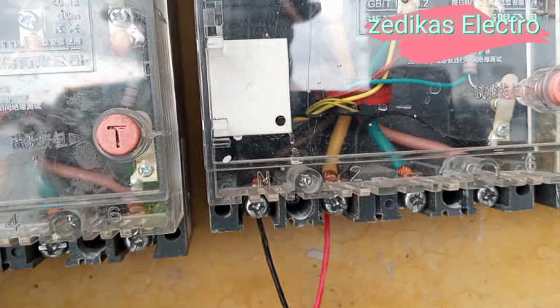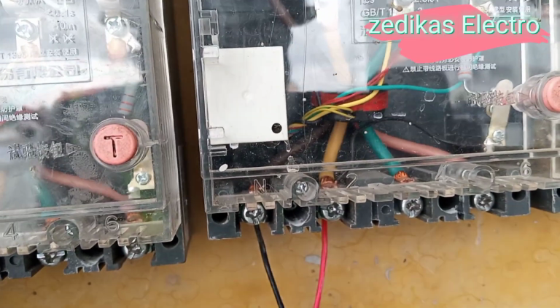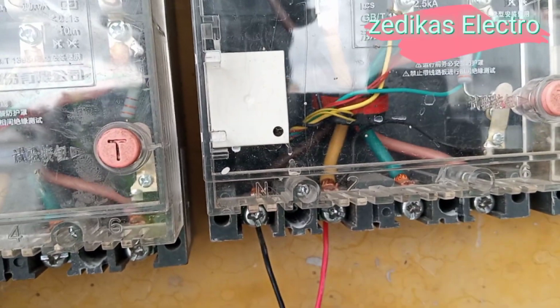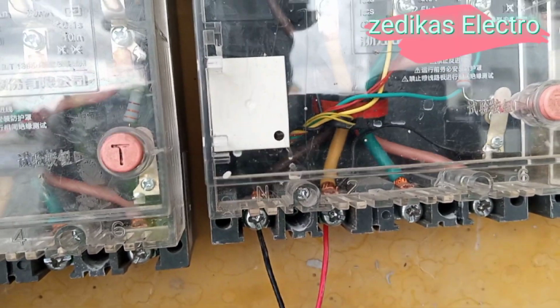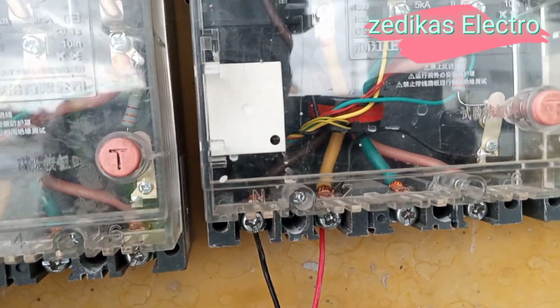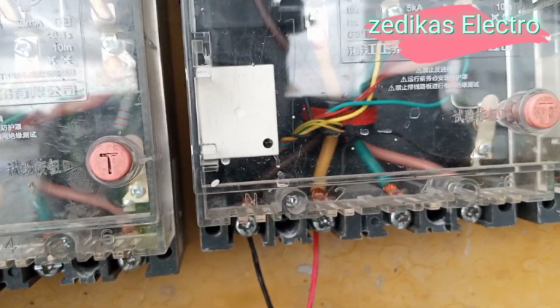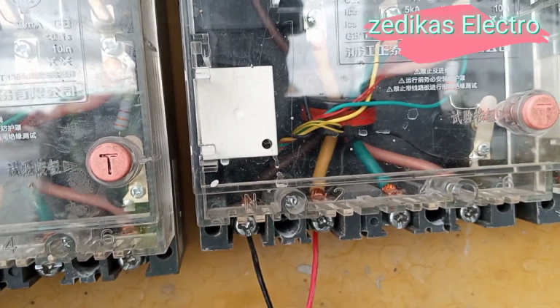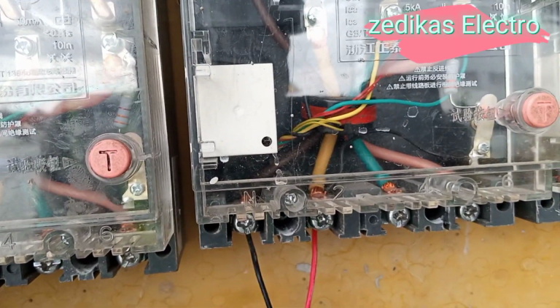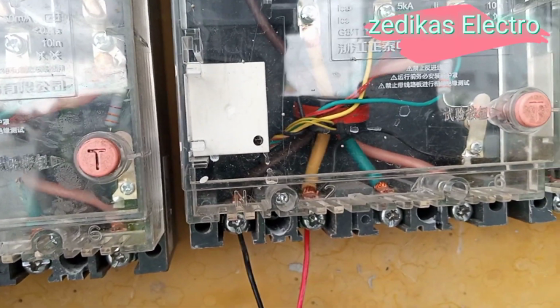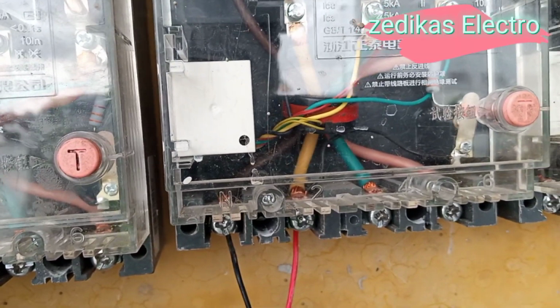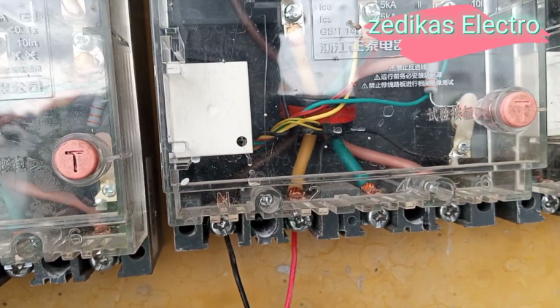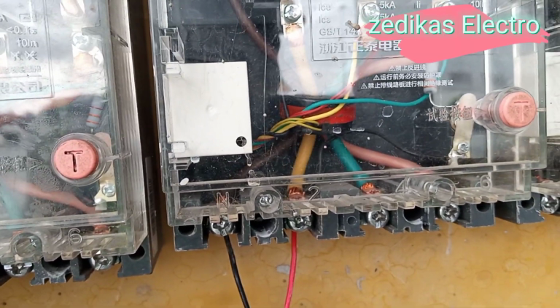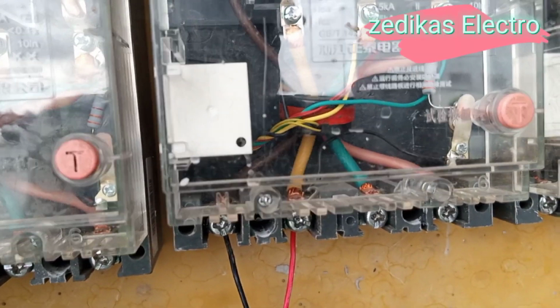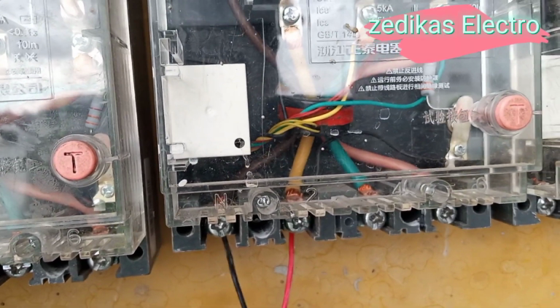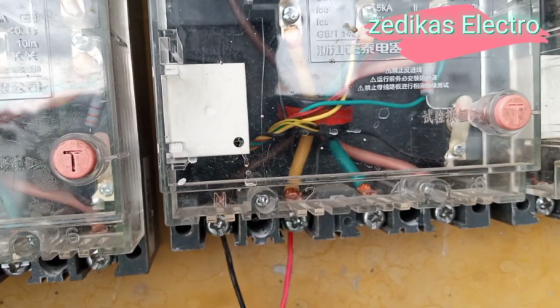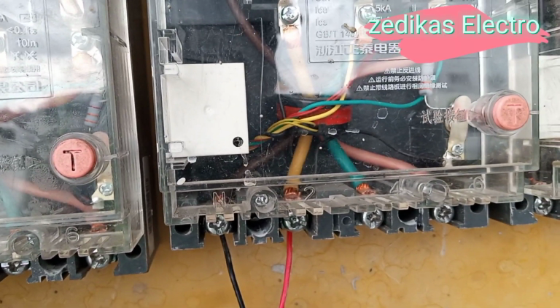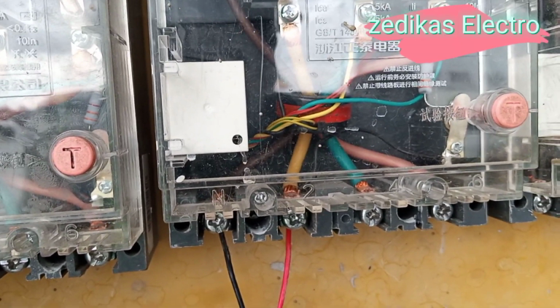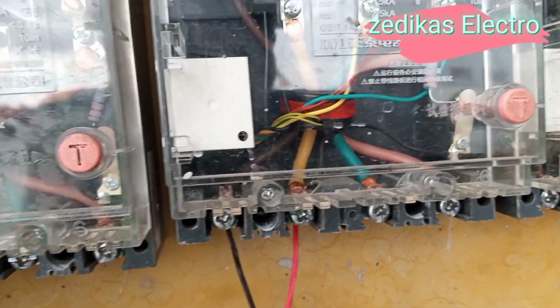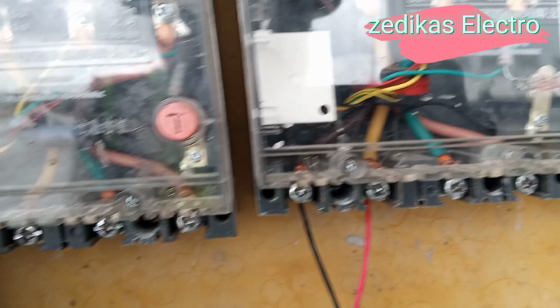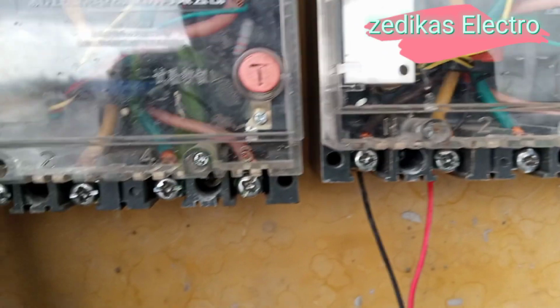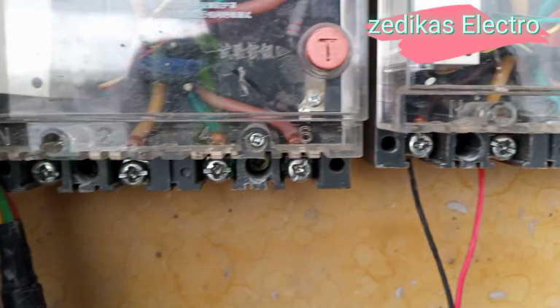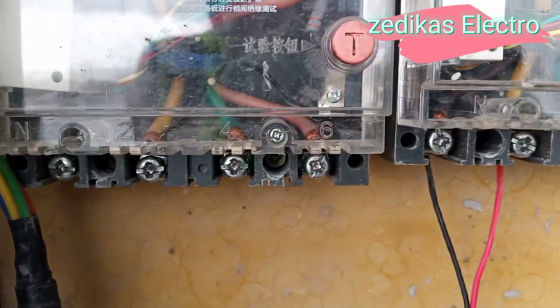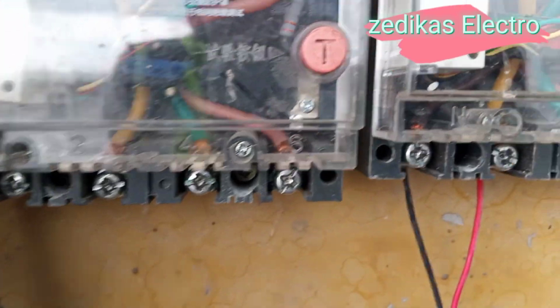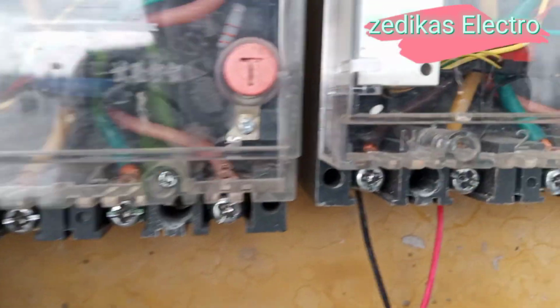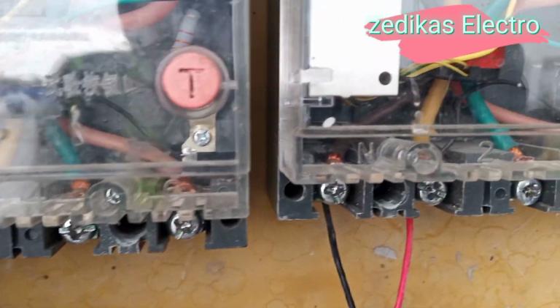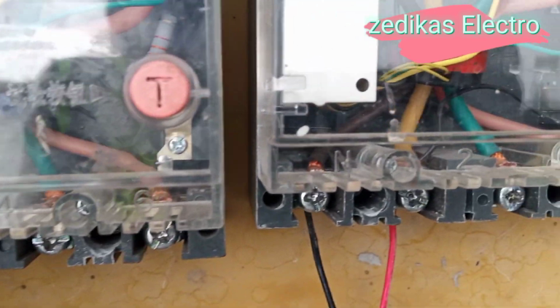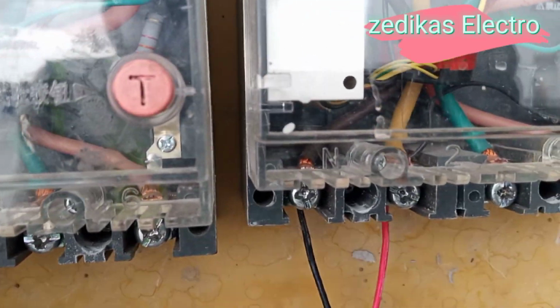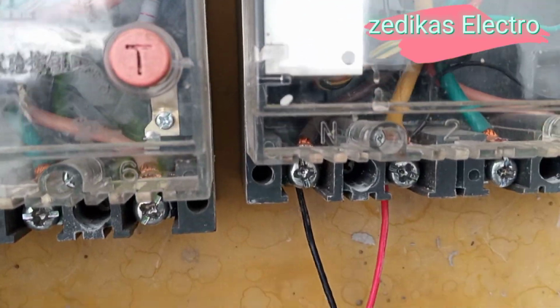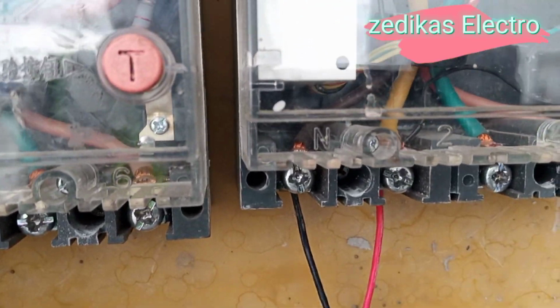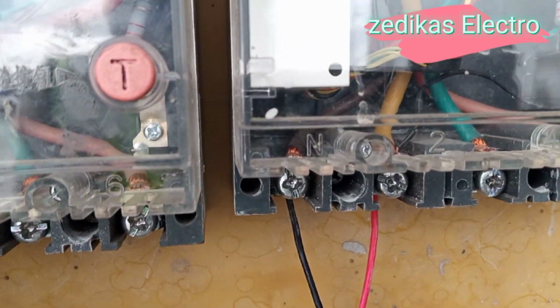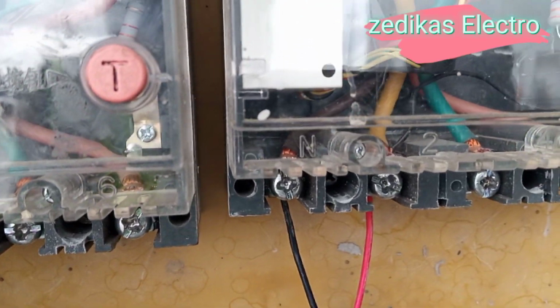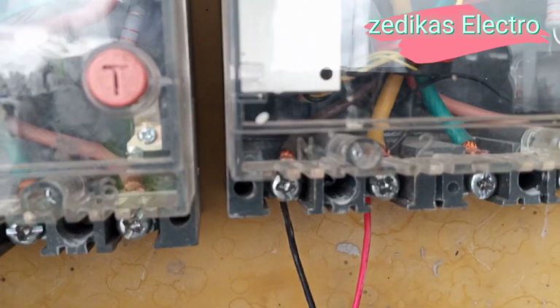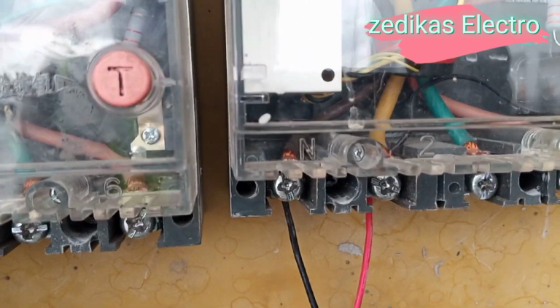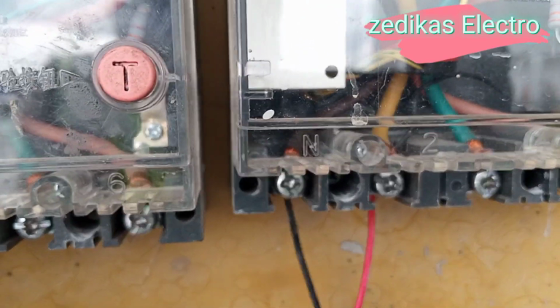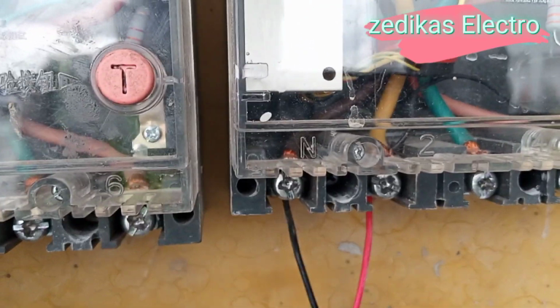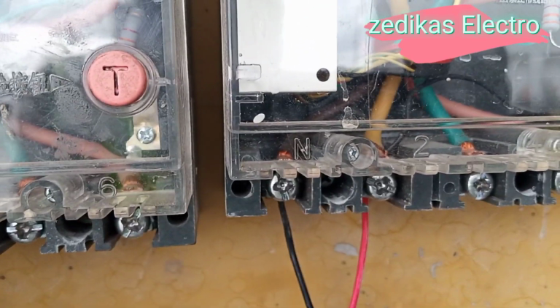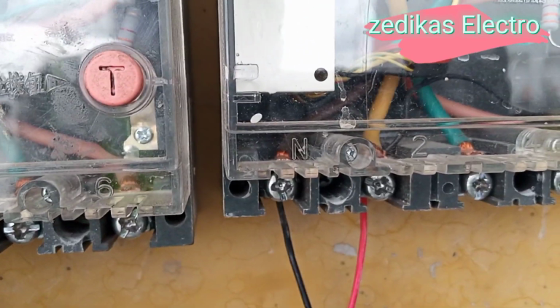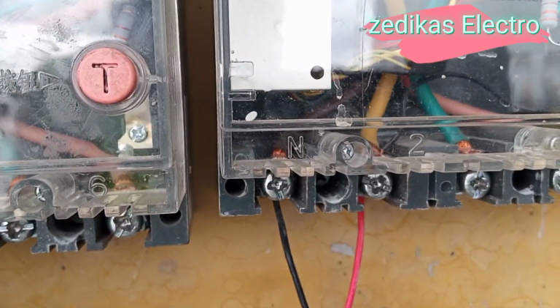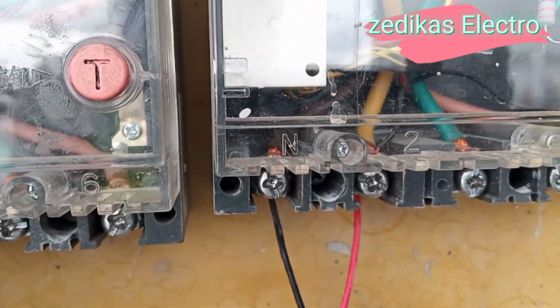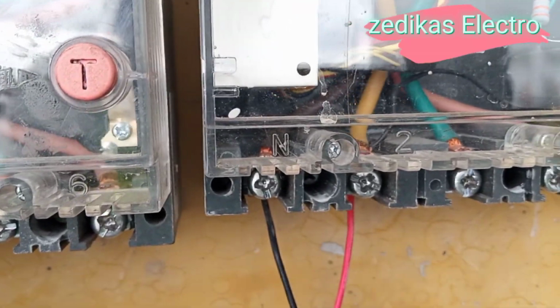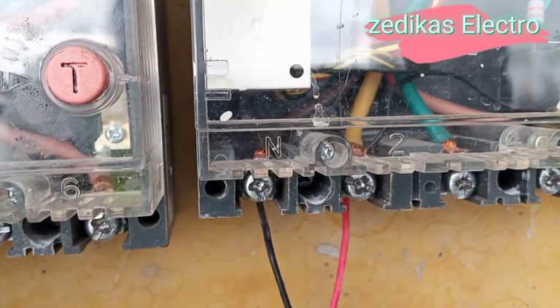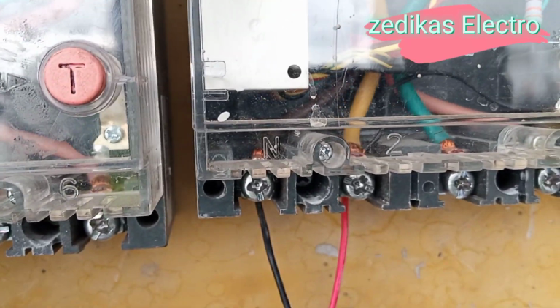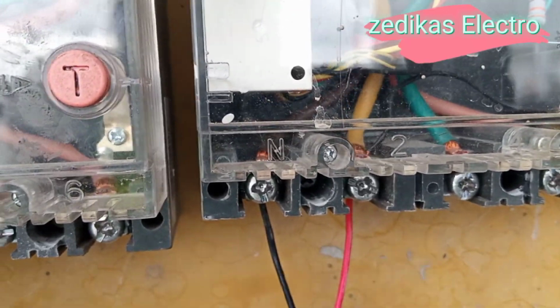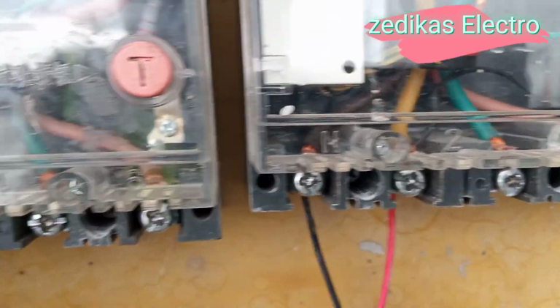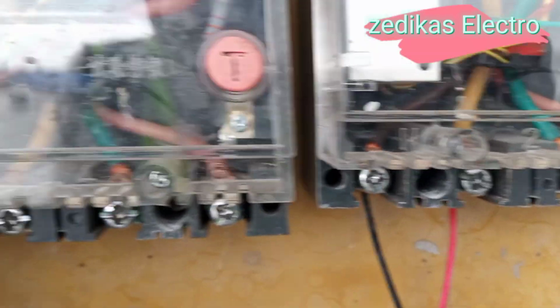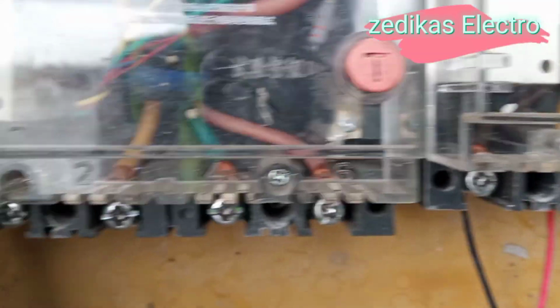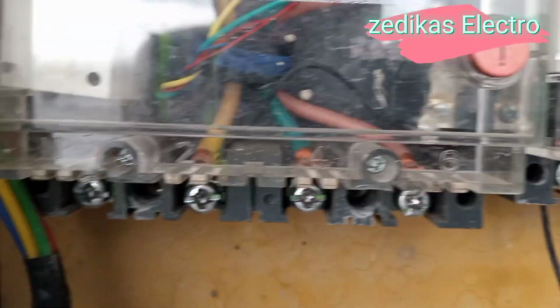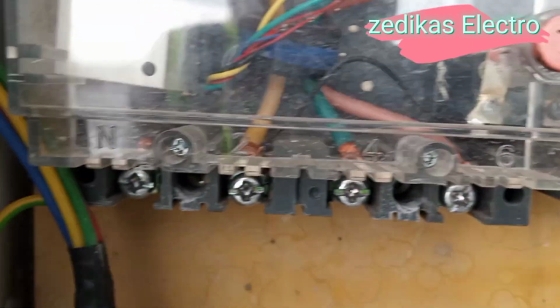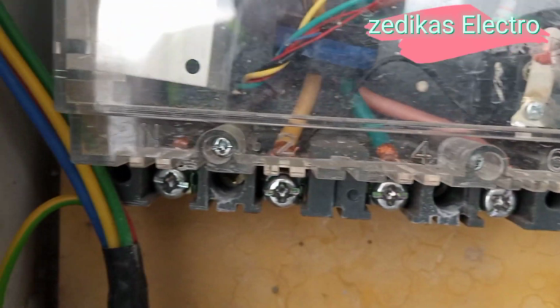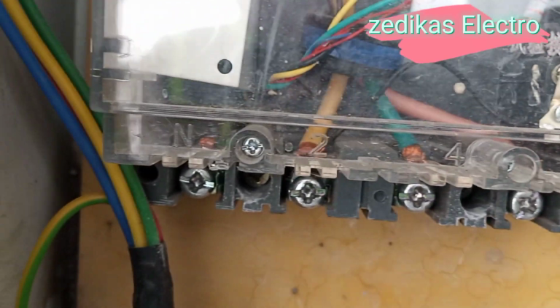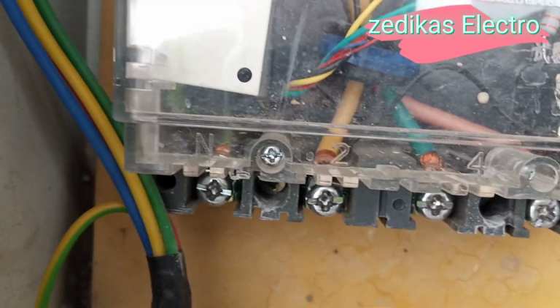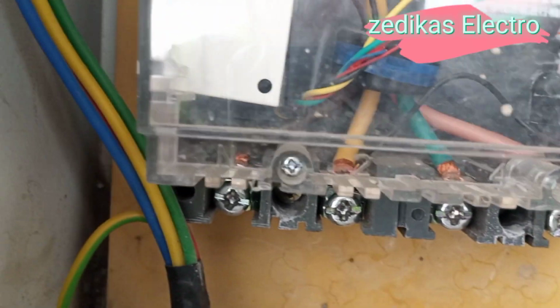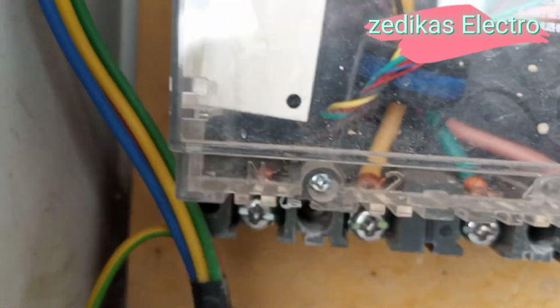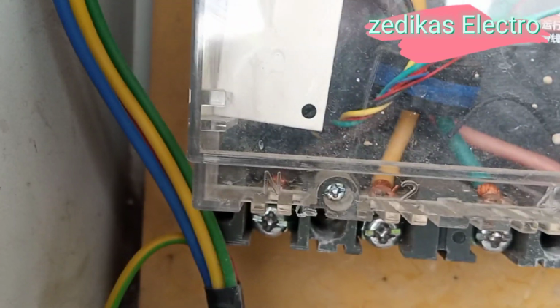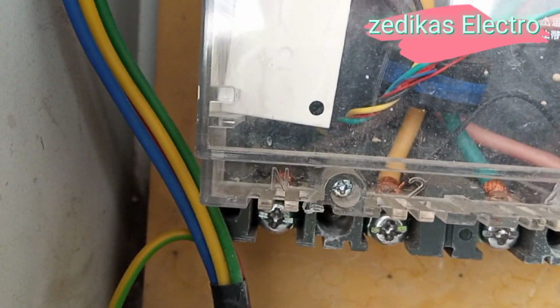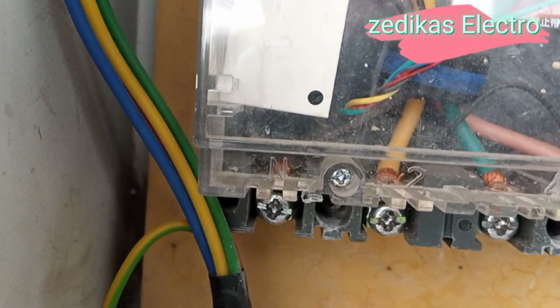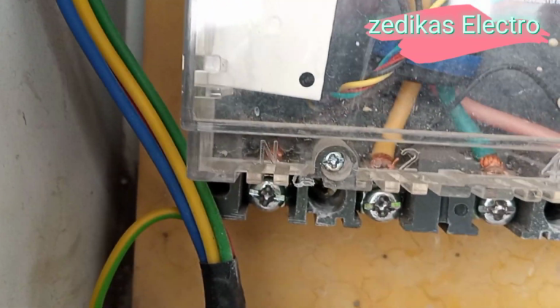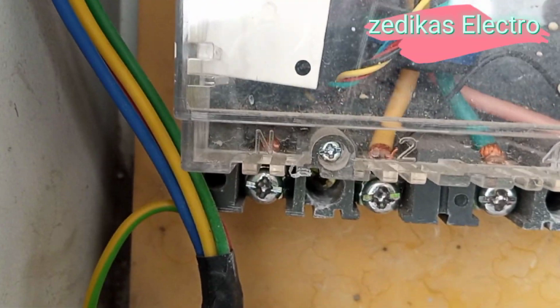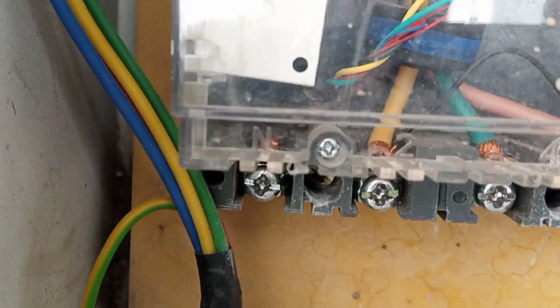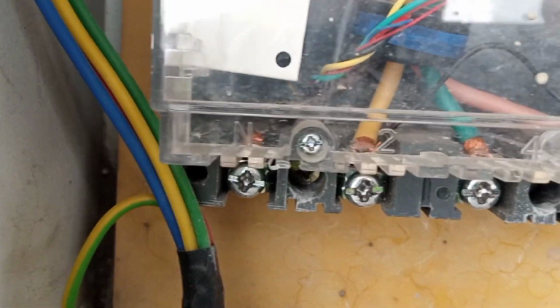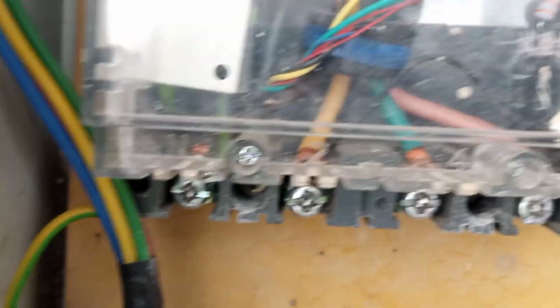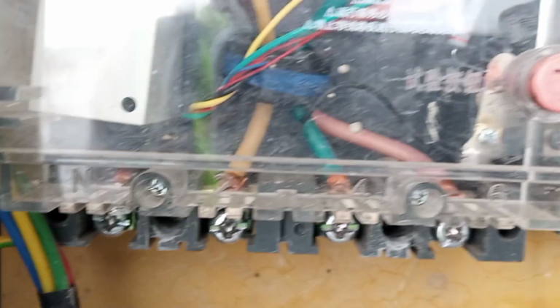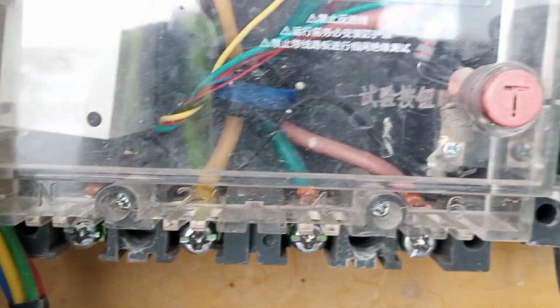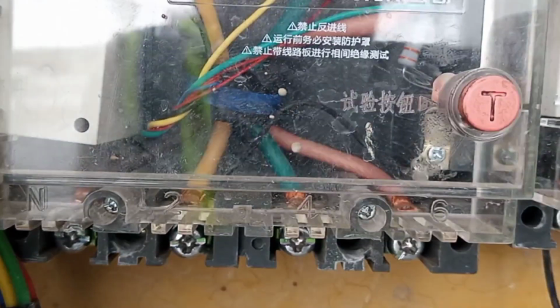And here we have the load centers at the bottom. That load center is applicable for both single phase and three phase — that is how it works.